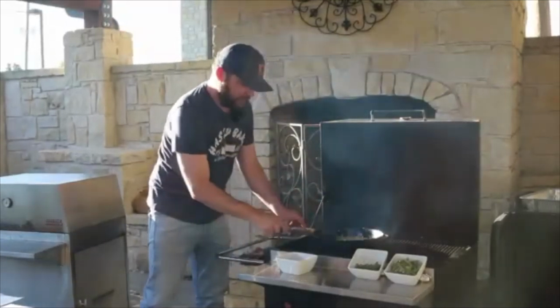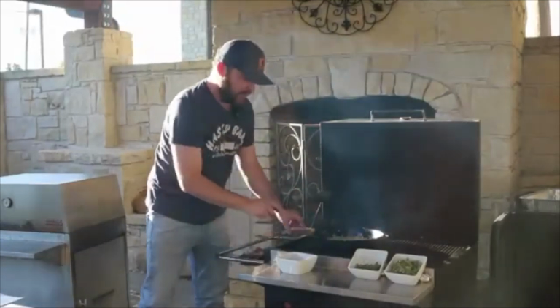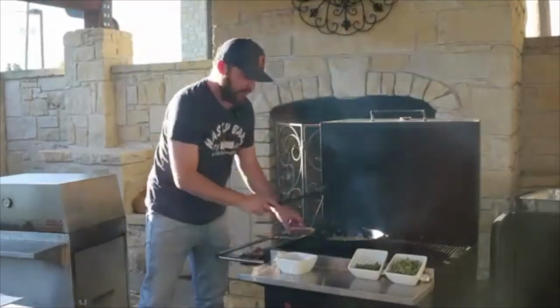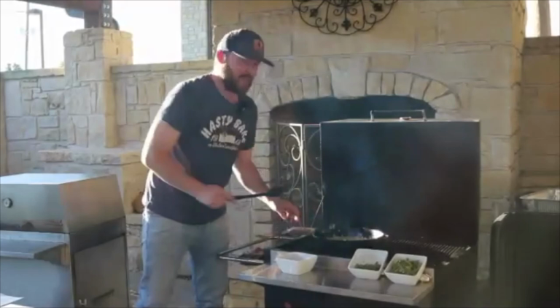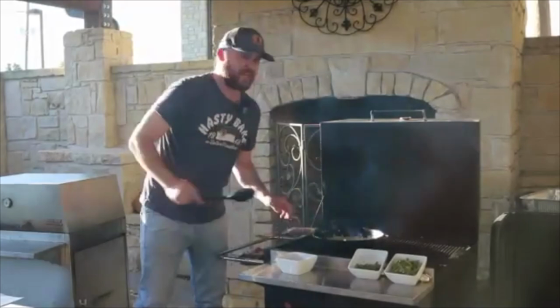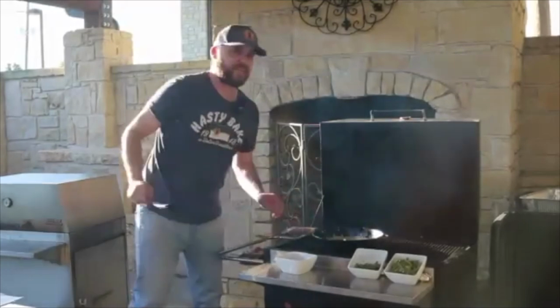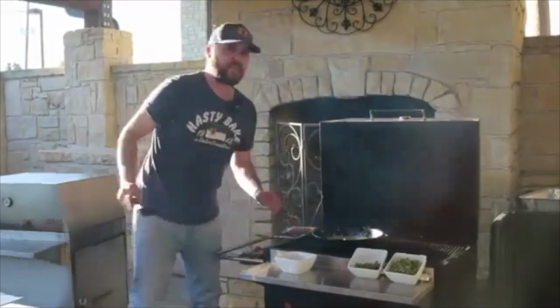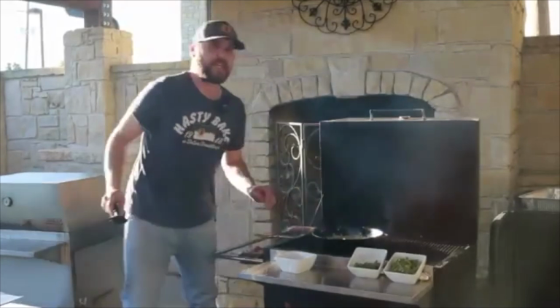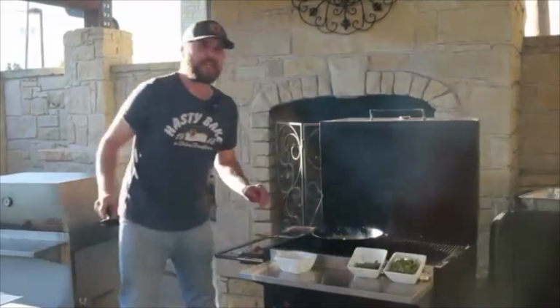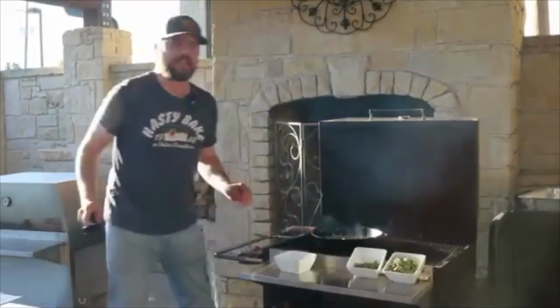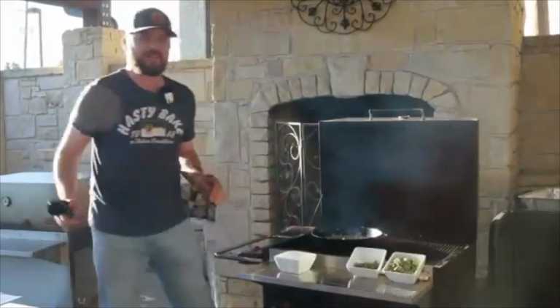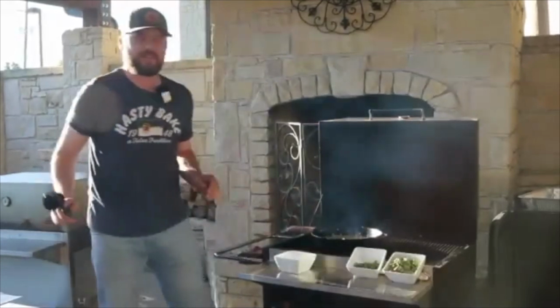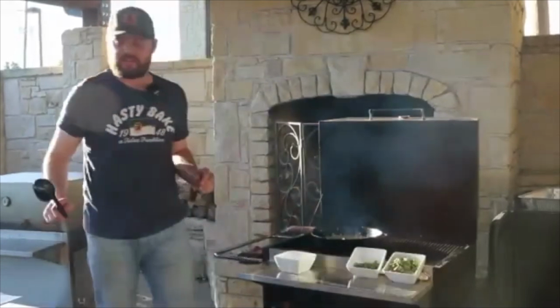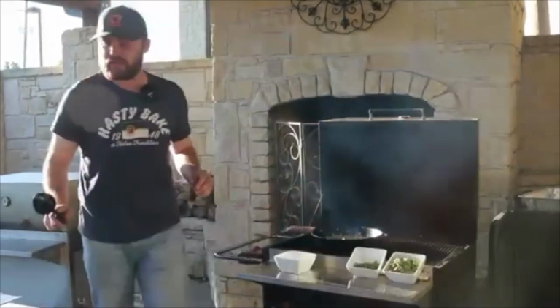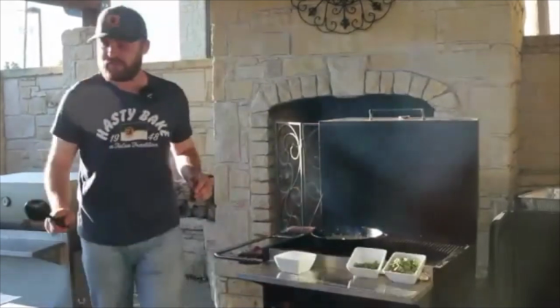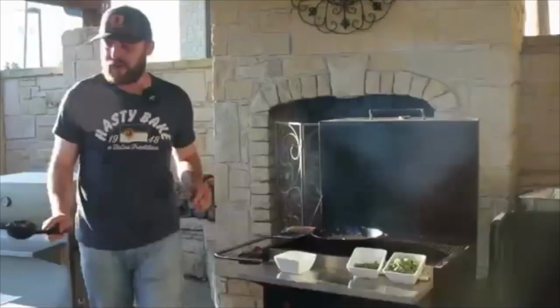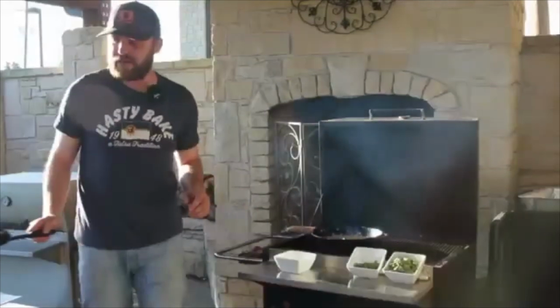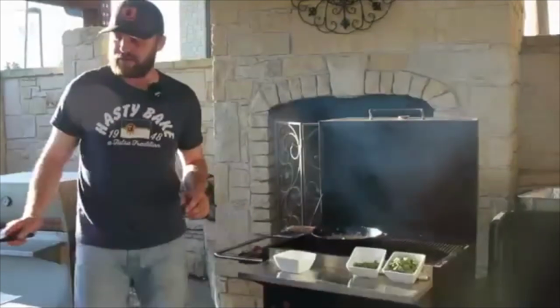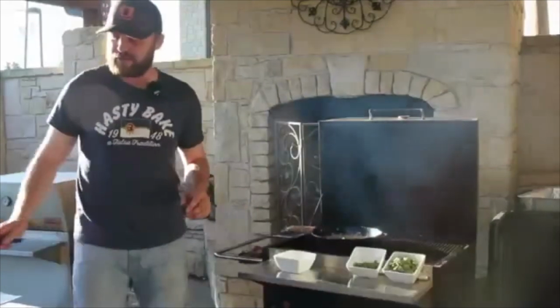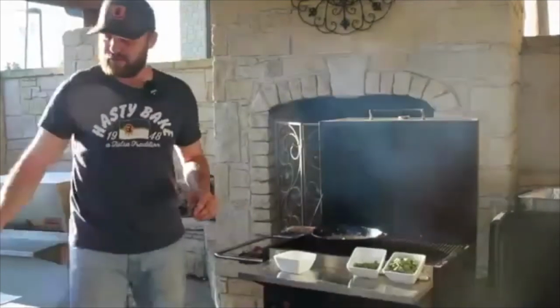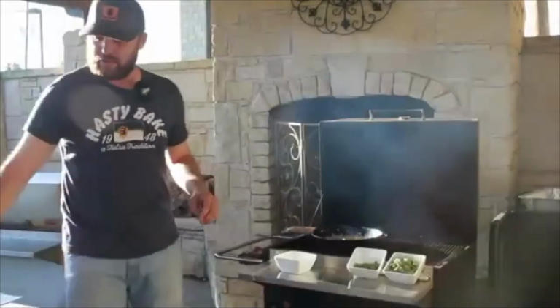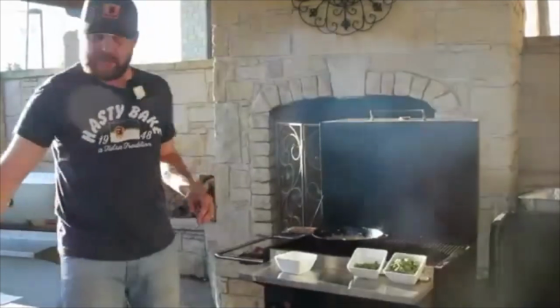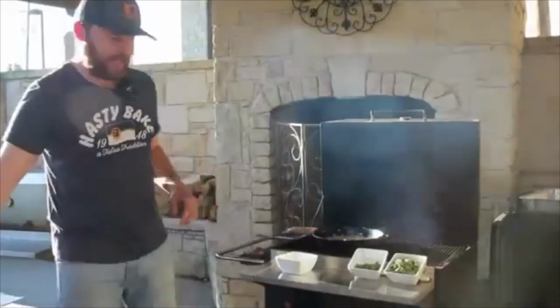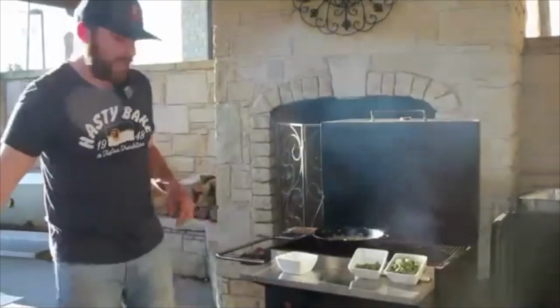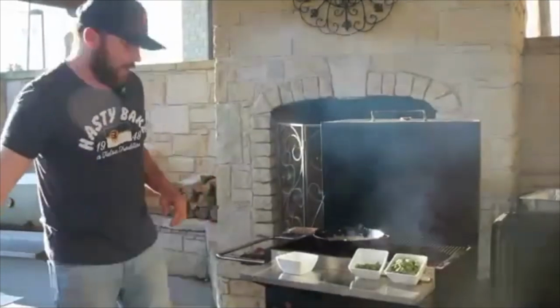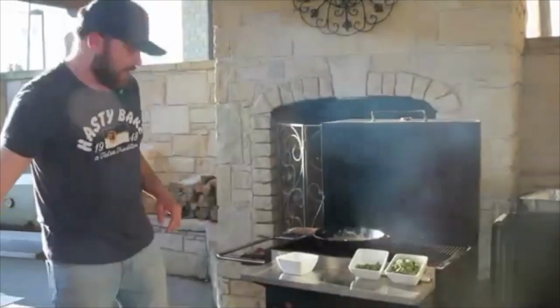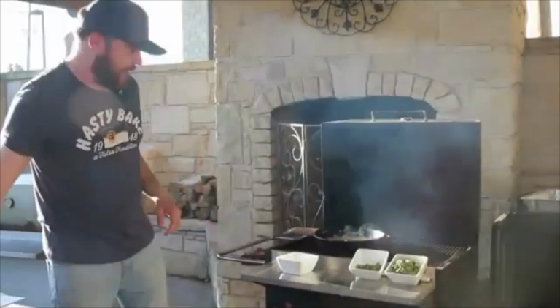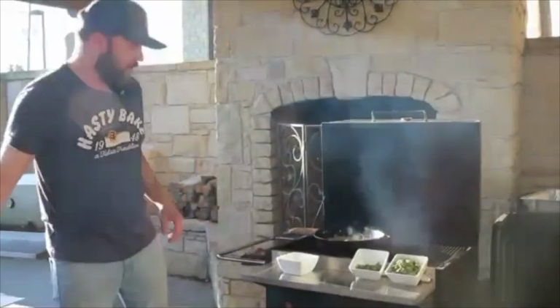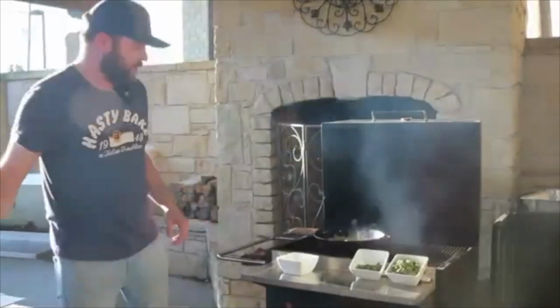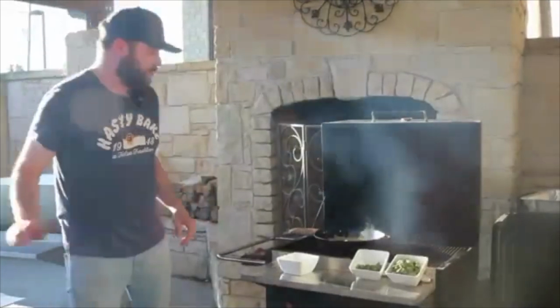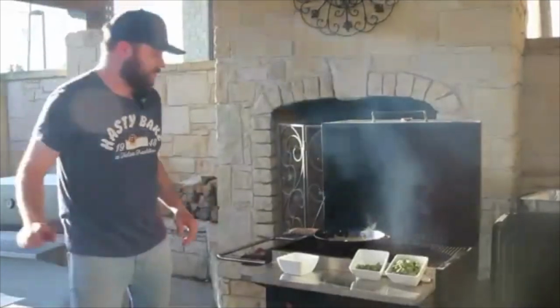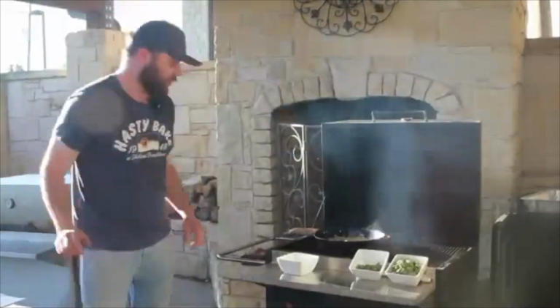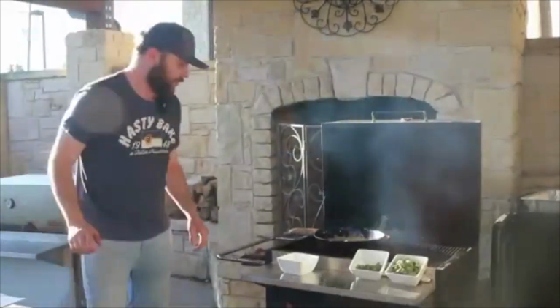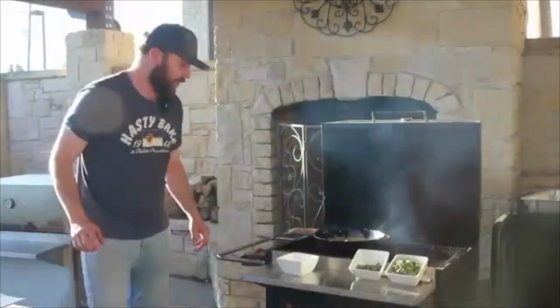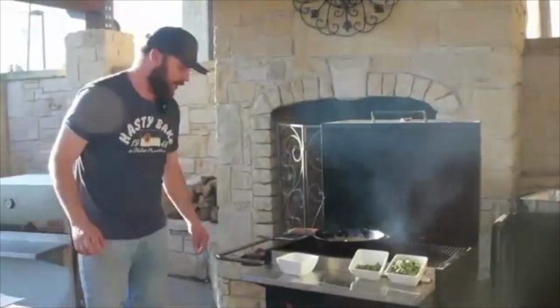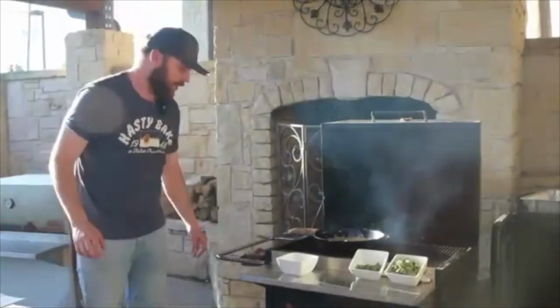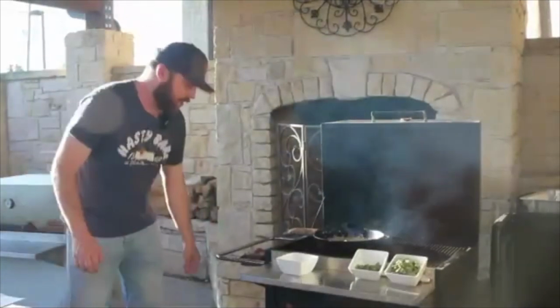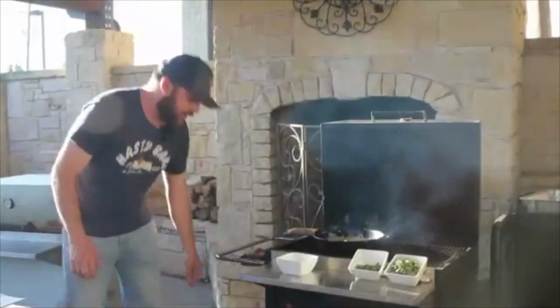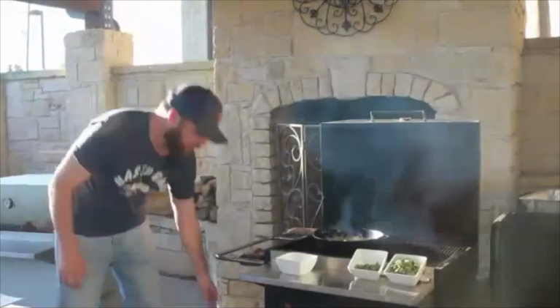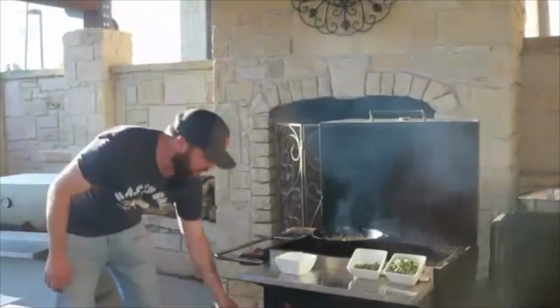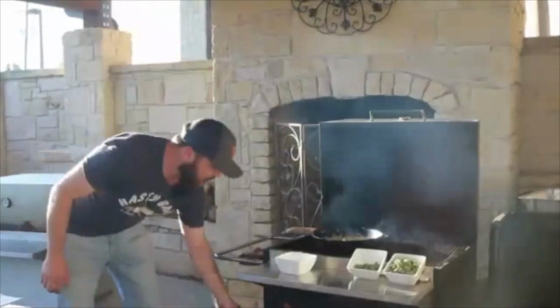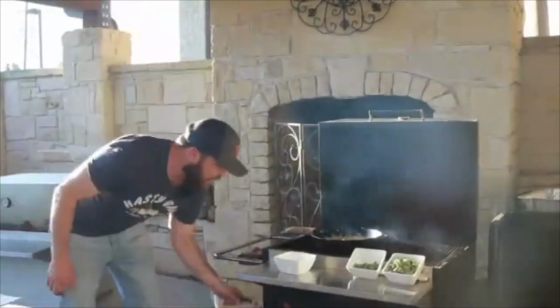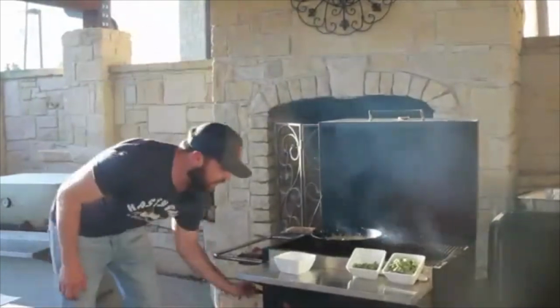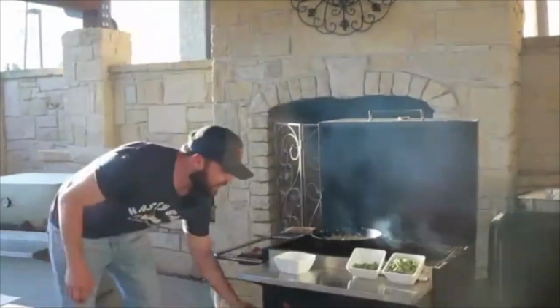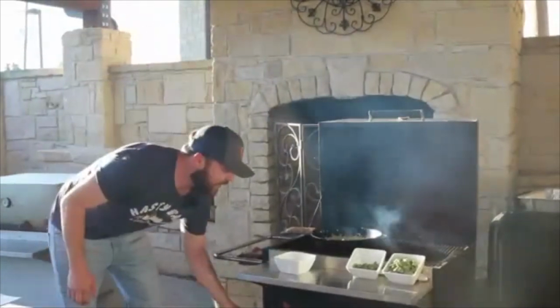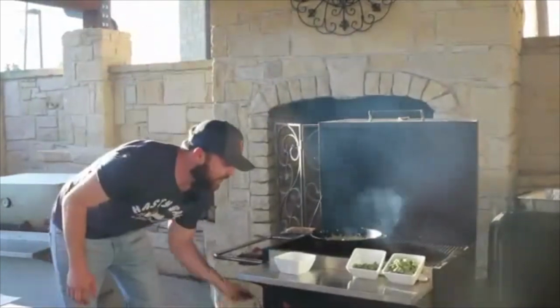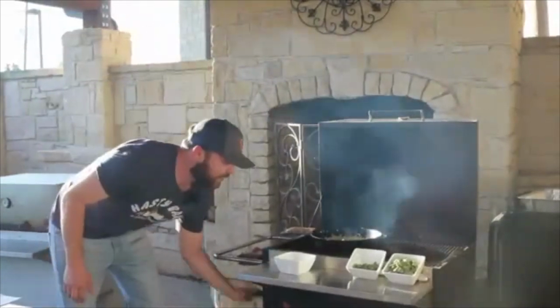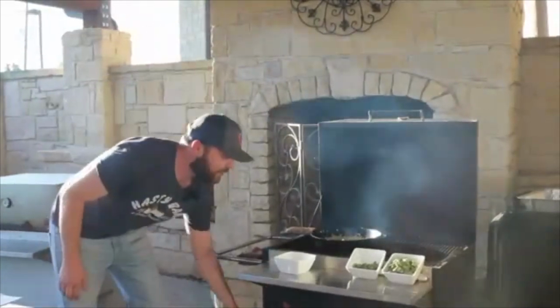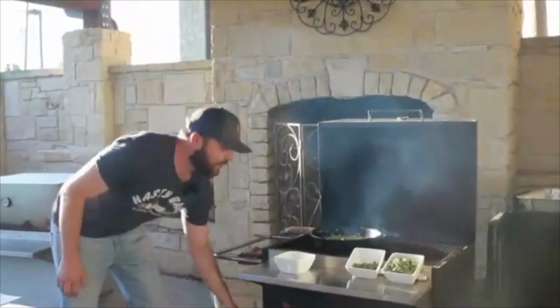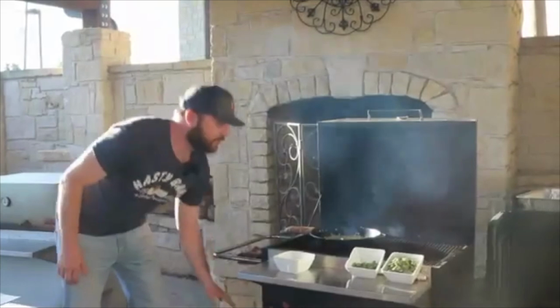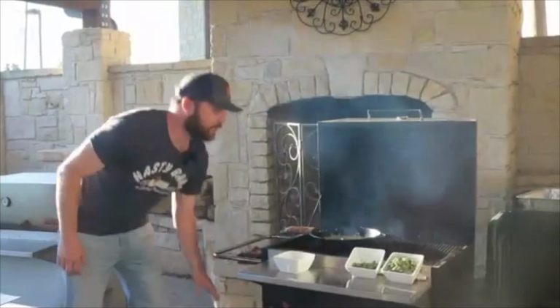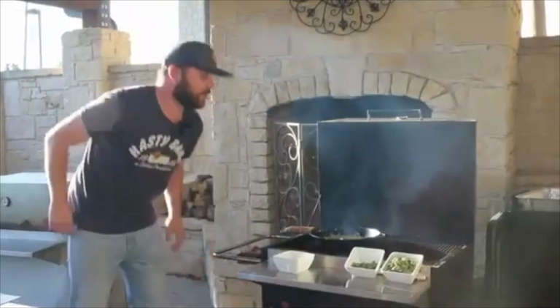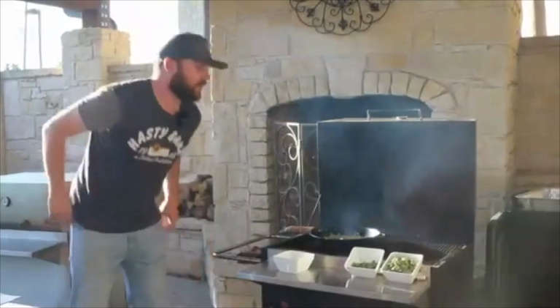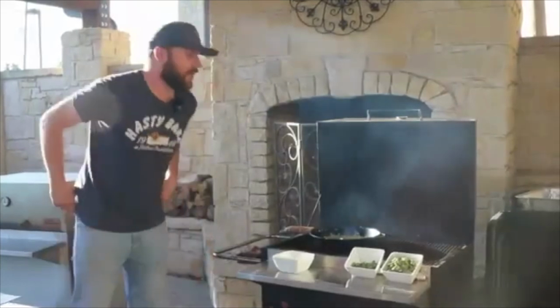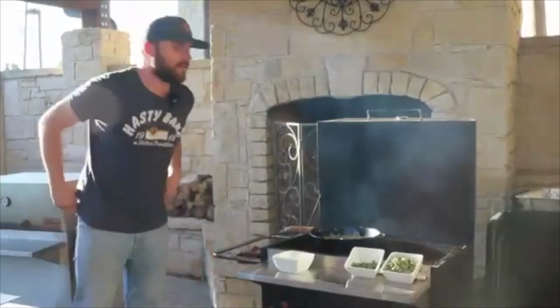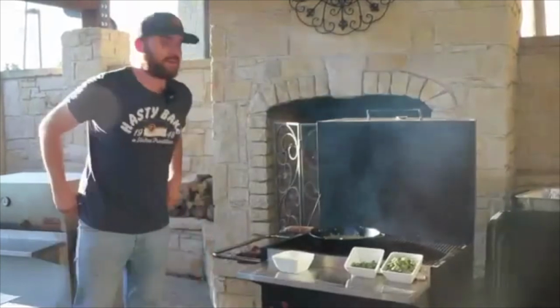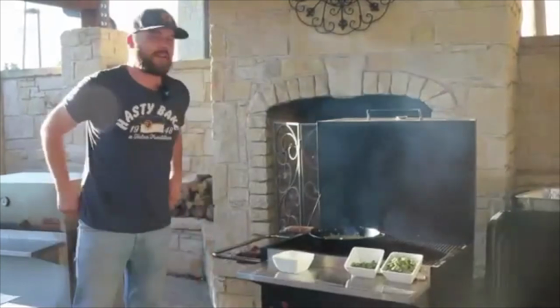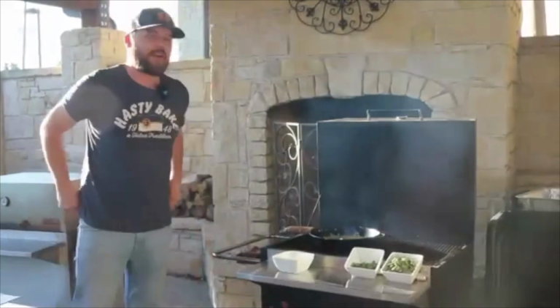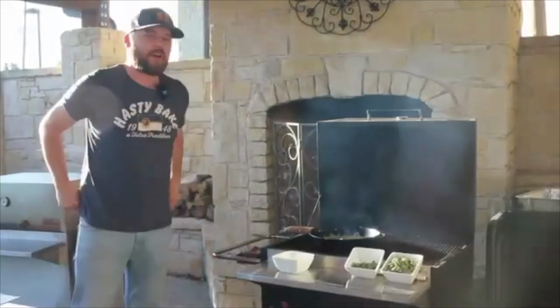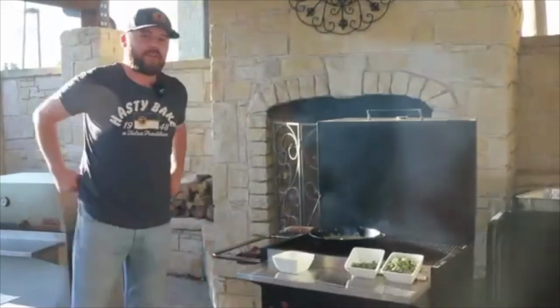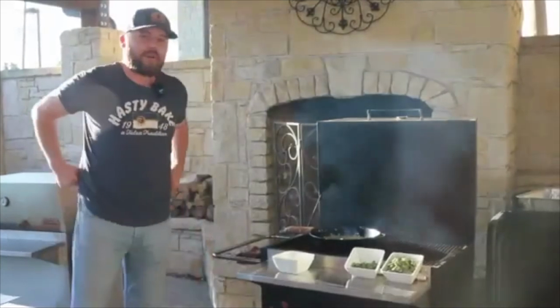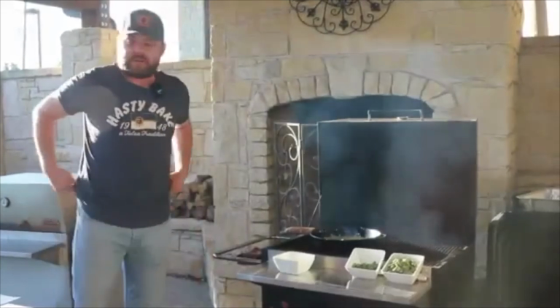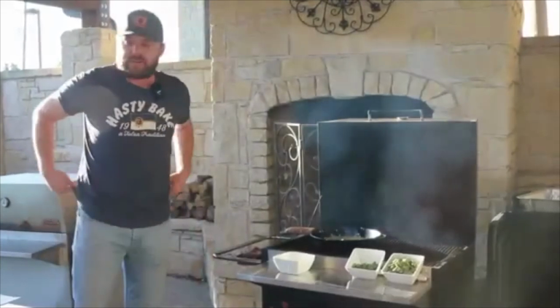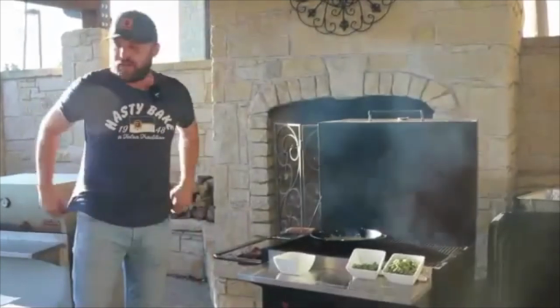If your fire gets a little too hot, feel free to knock it down a little bit, because we're going to have the lid open the whole time here.